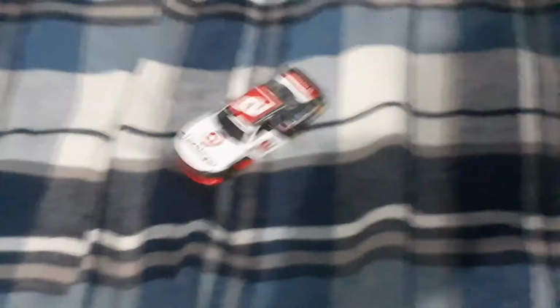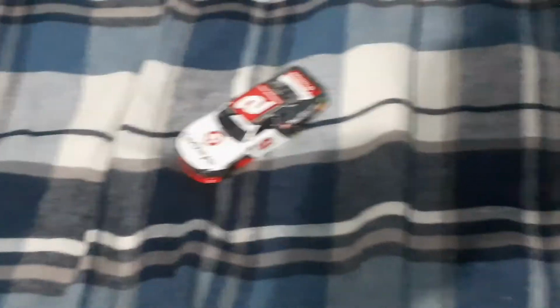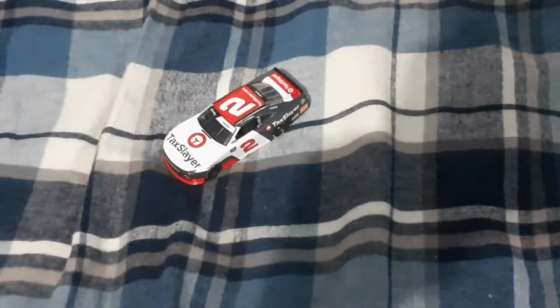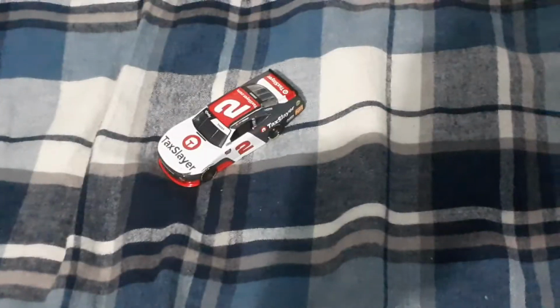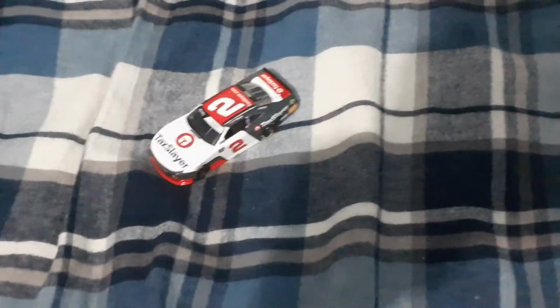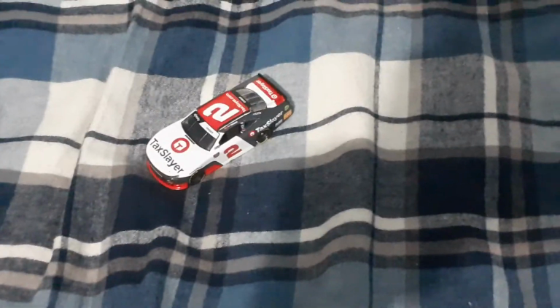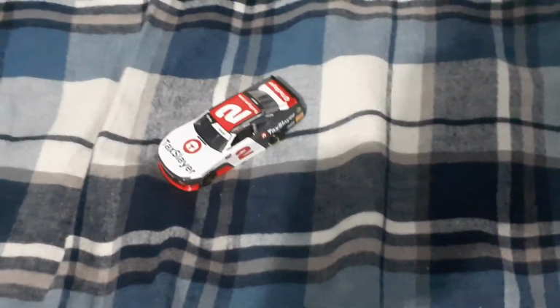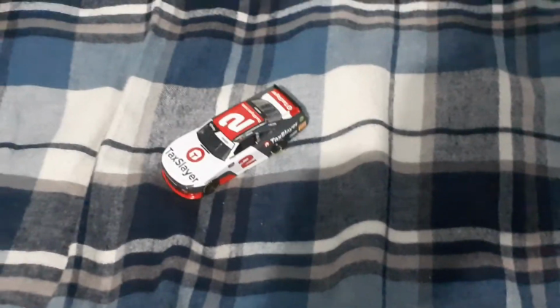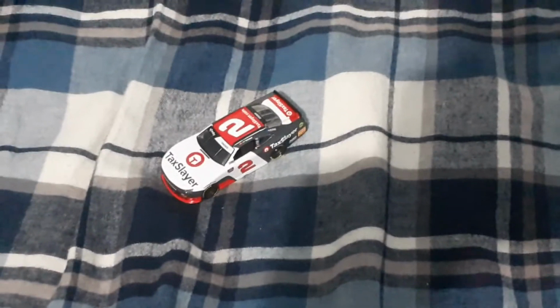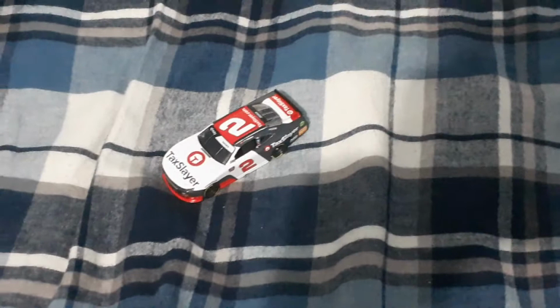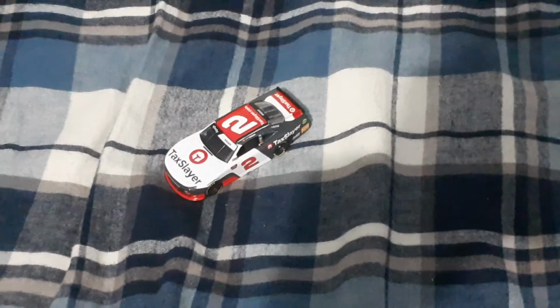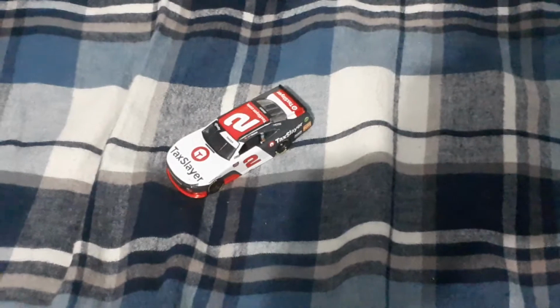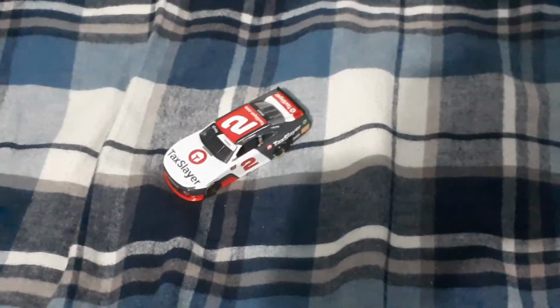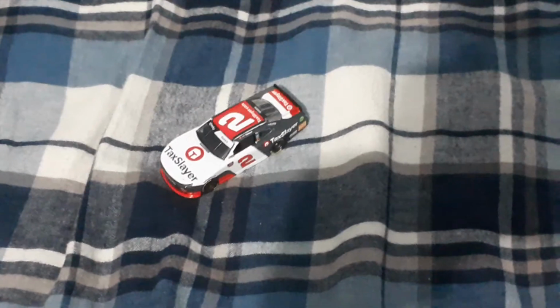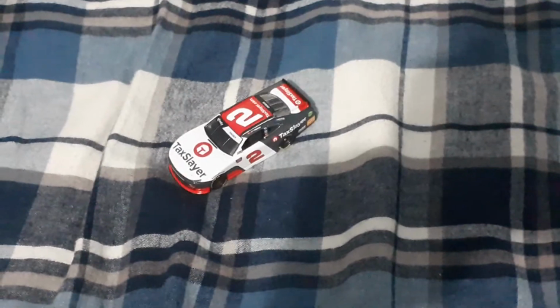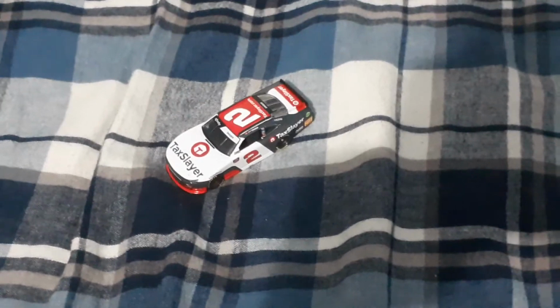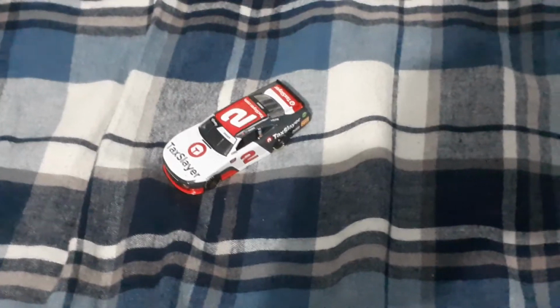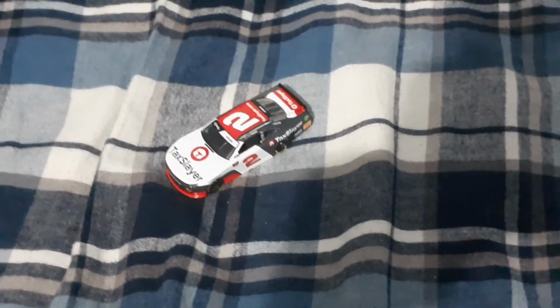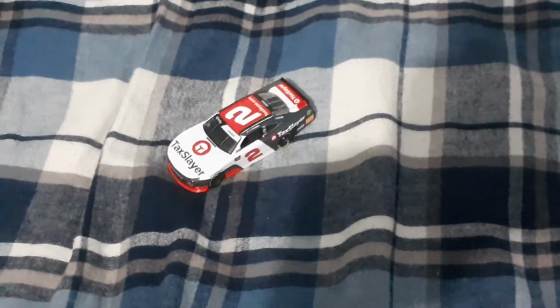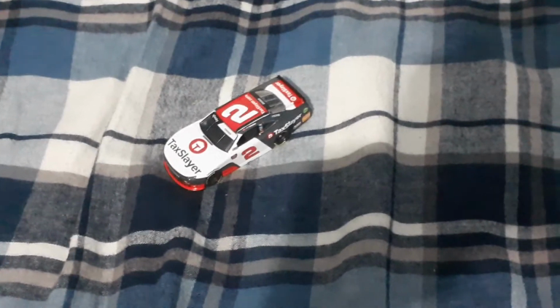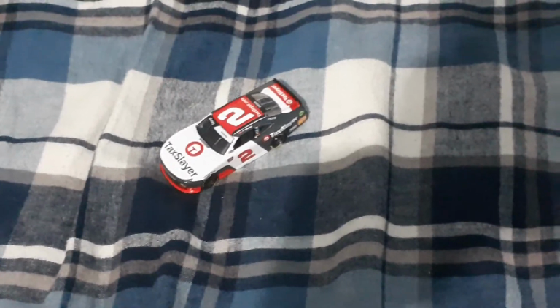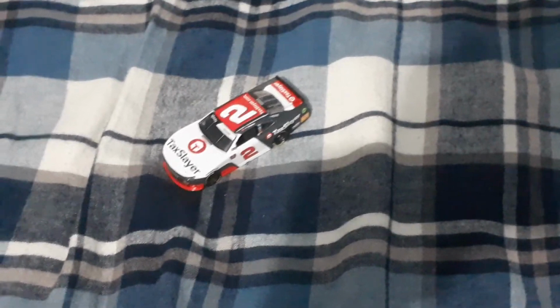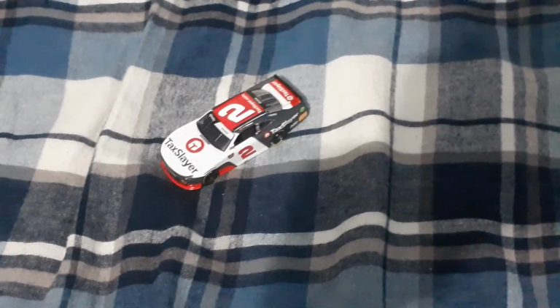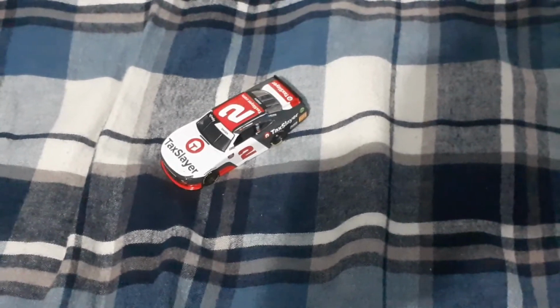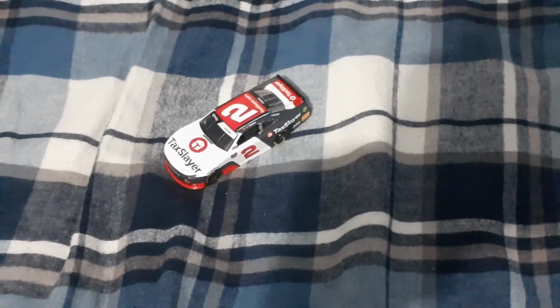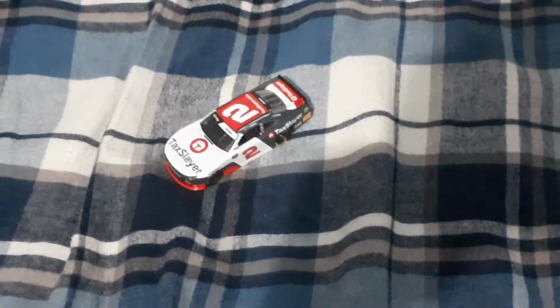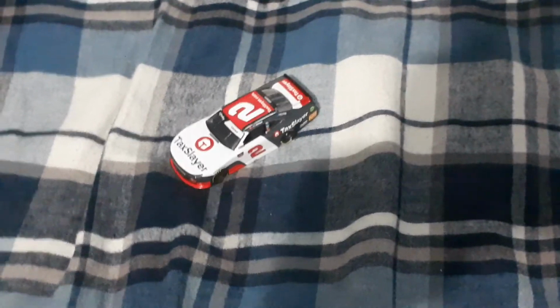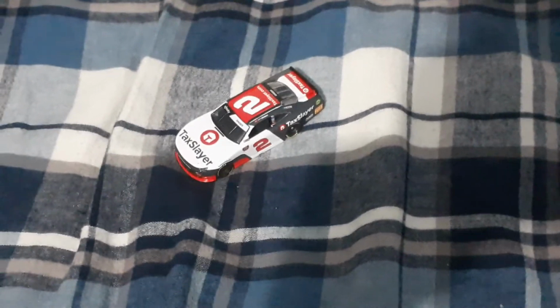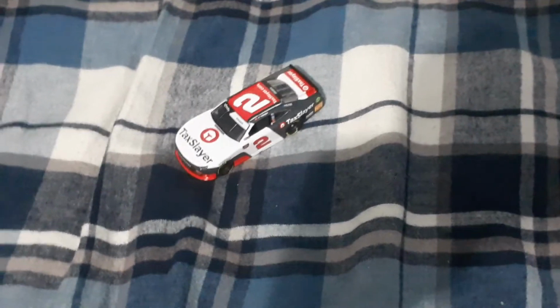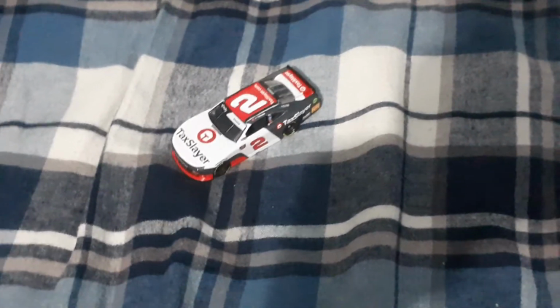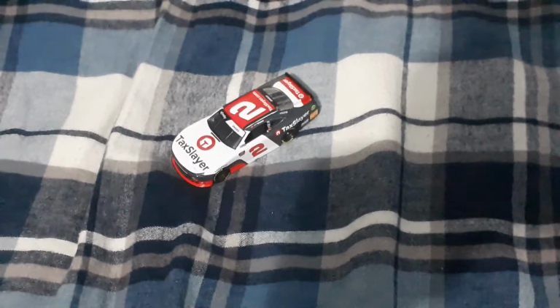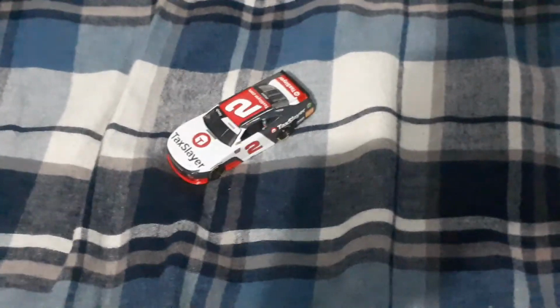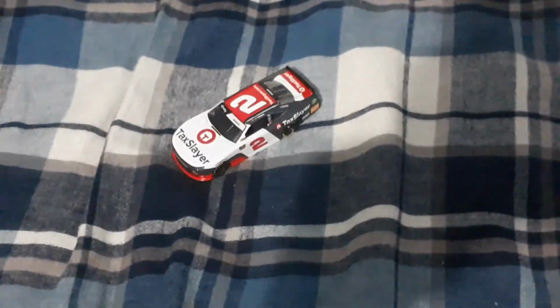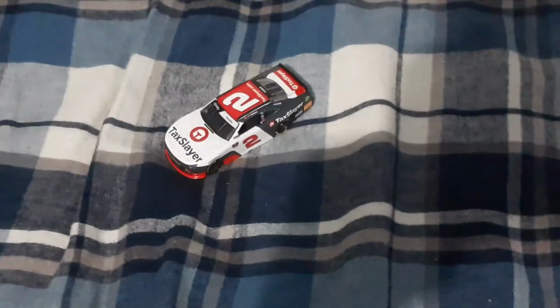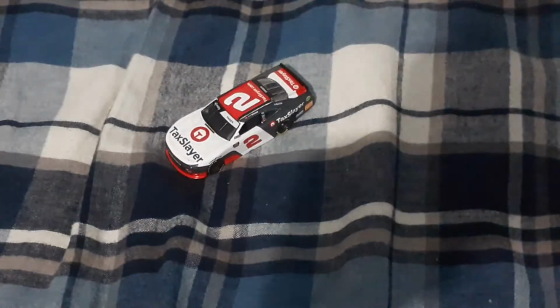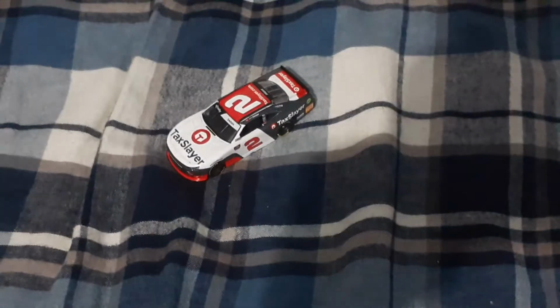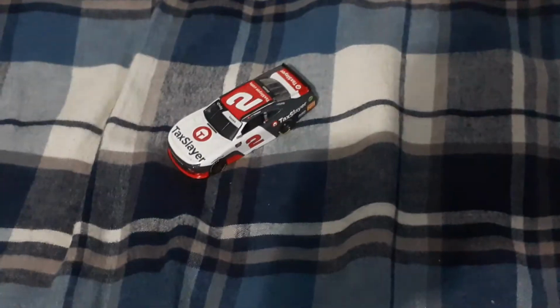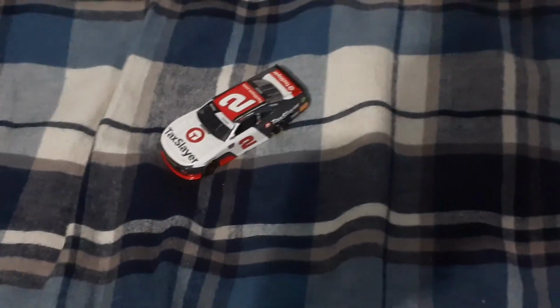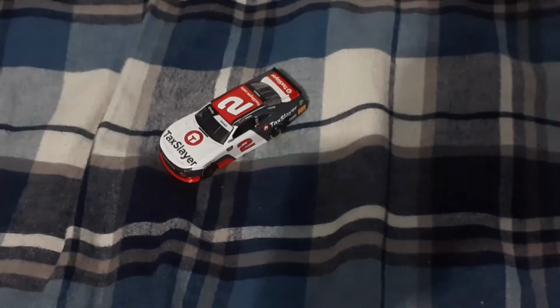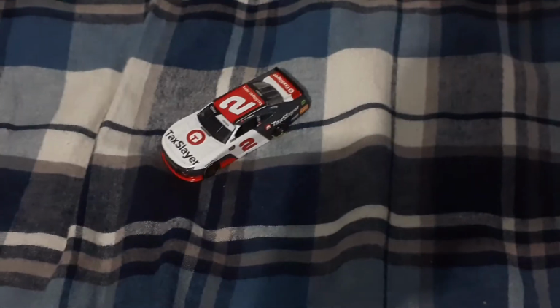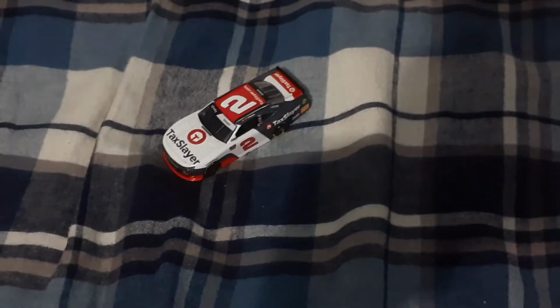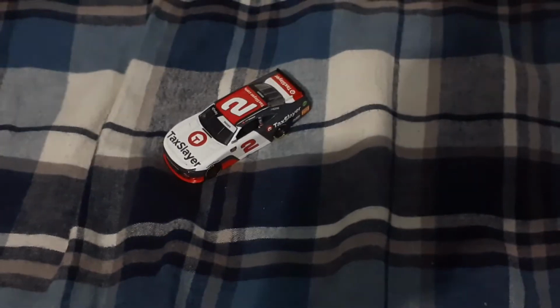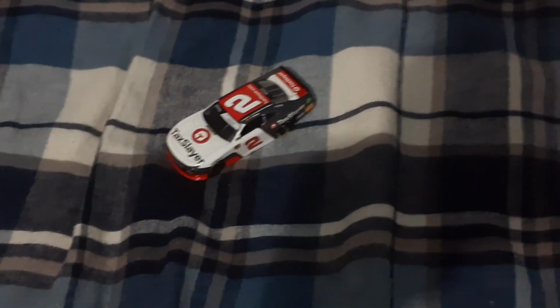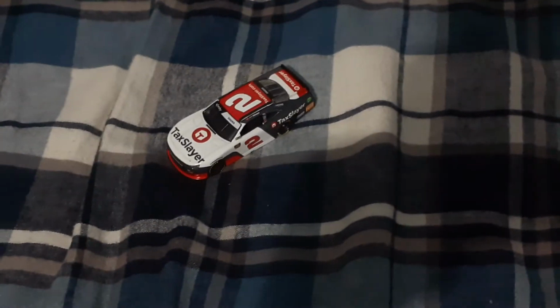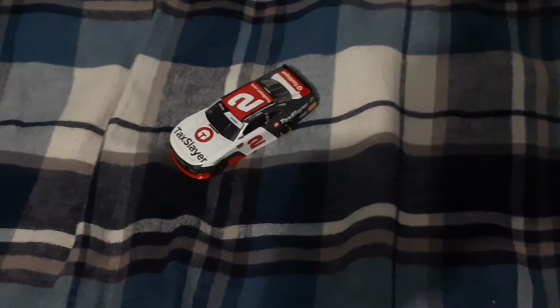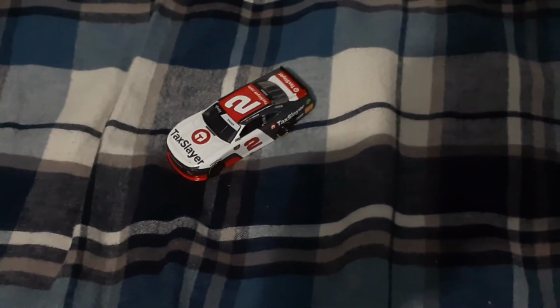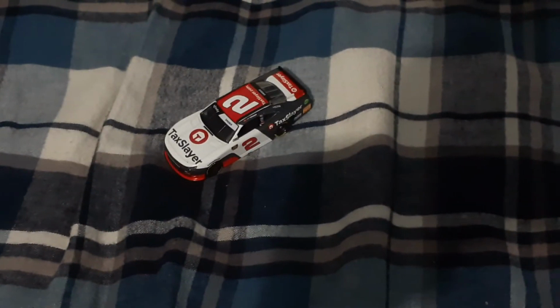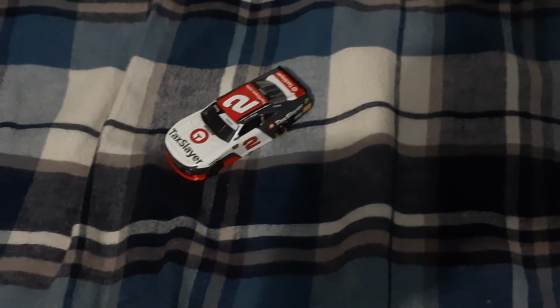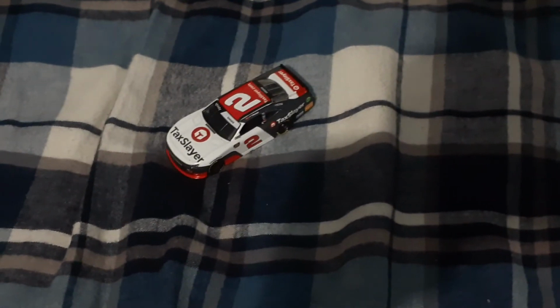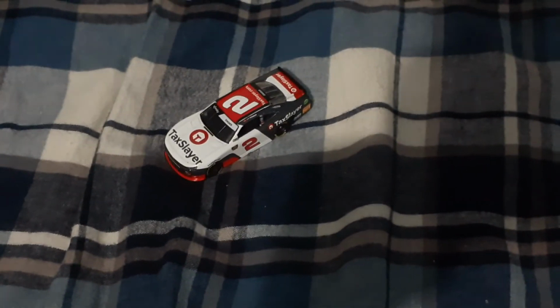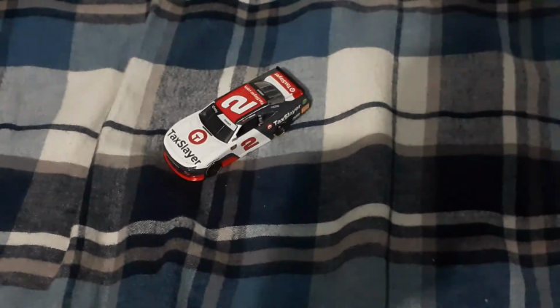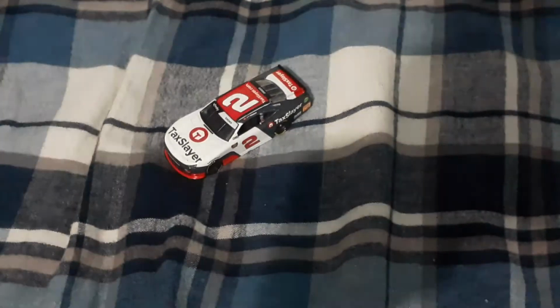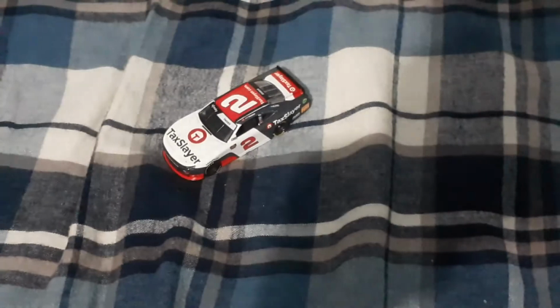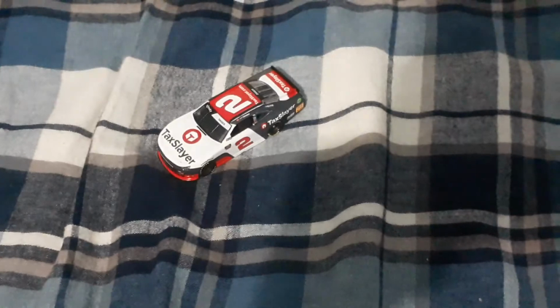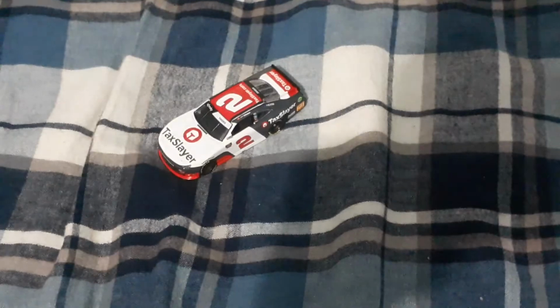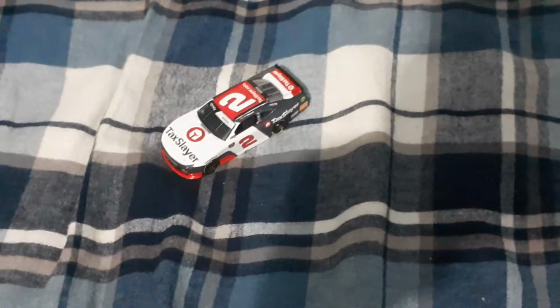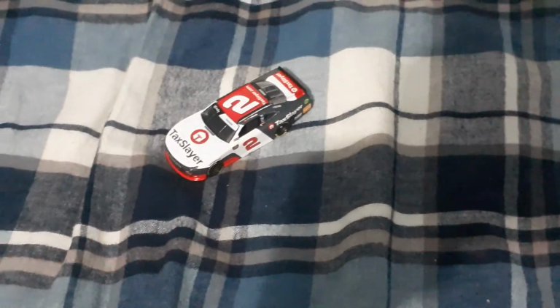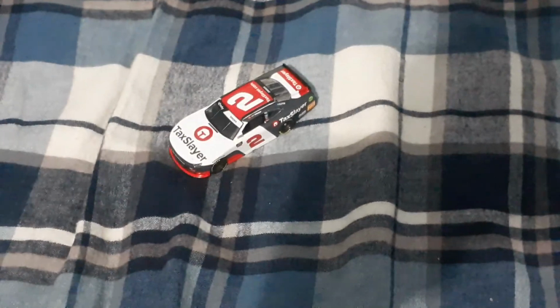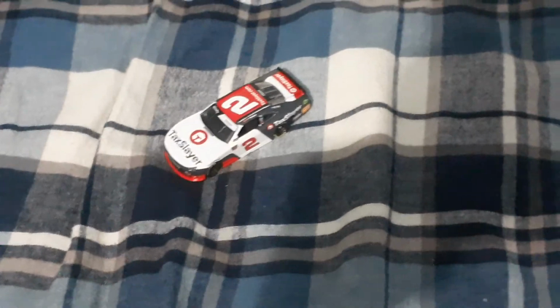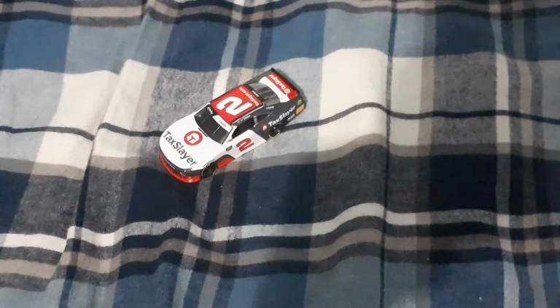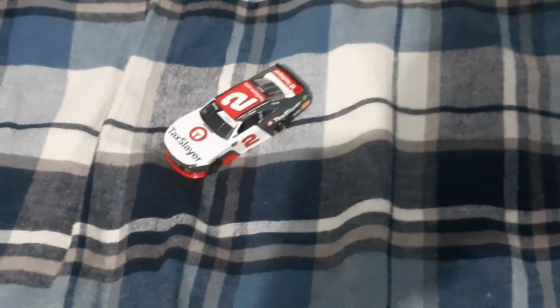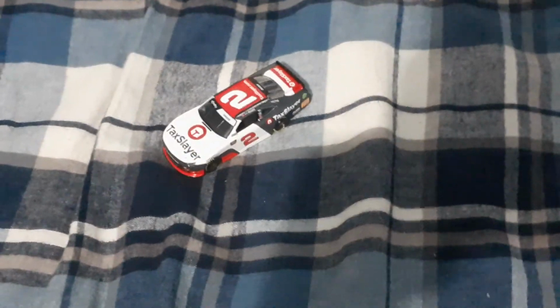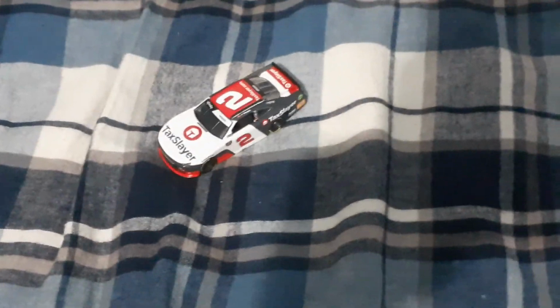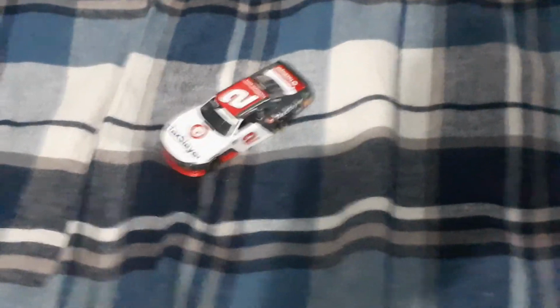Thank you all for watching this video. Make sure to like the video, subscribe, turn on the notification bell, comment below what you think about this diecast, and I'll see you in the next video.